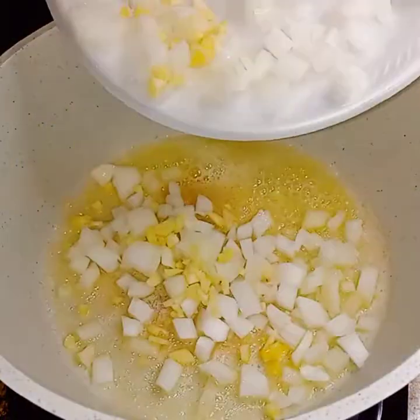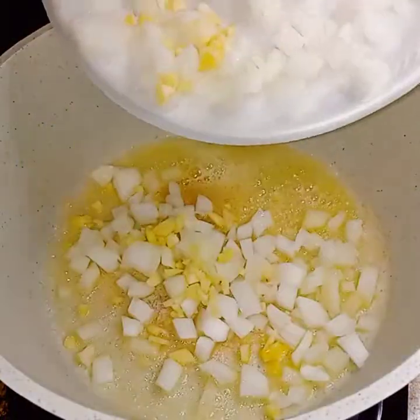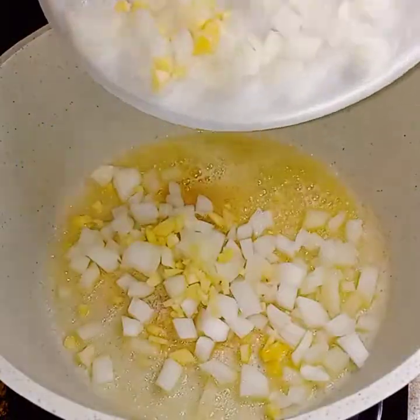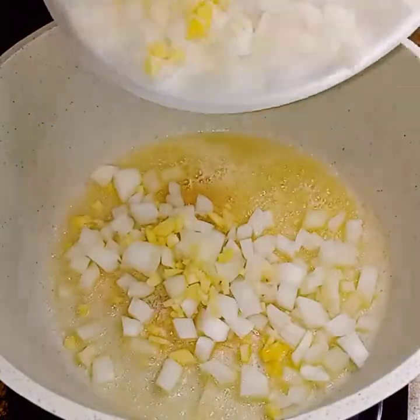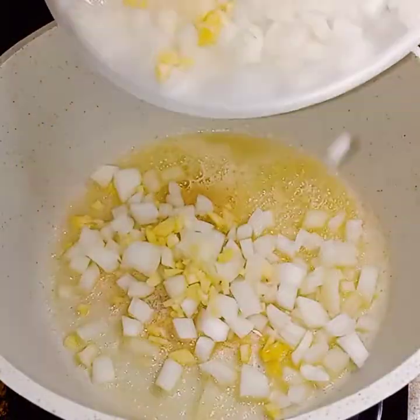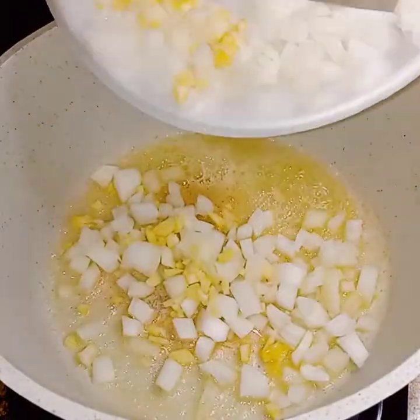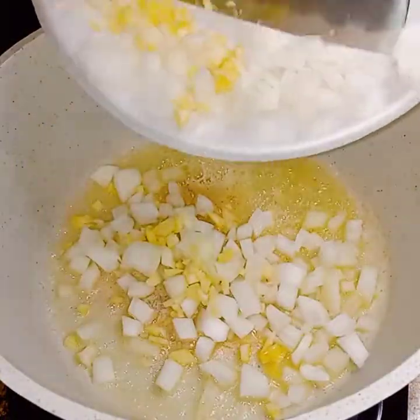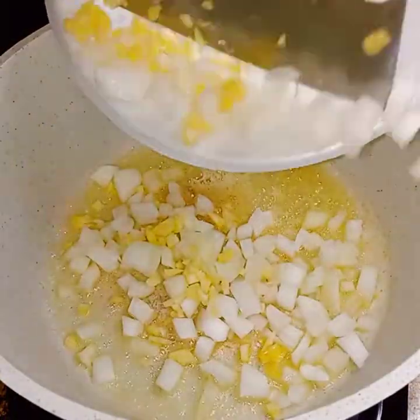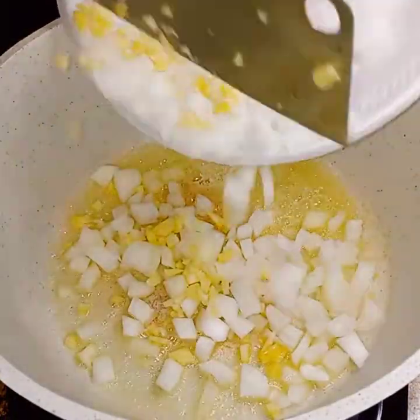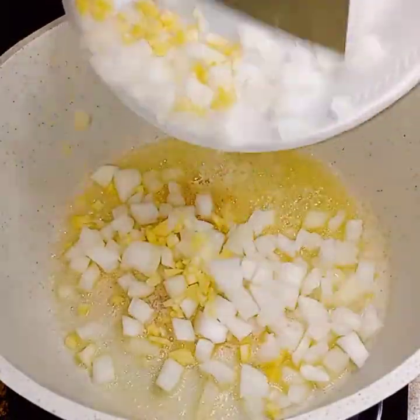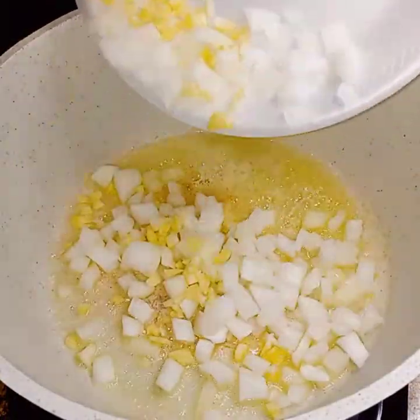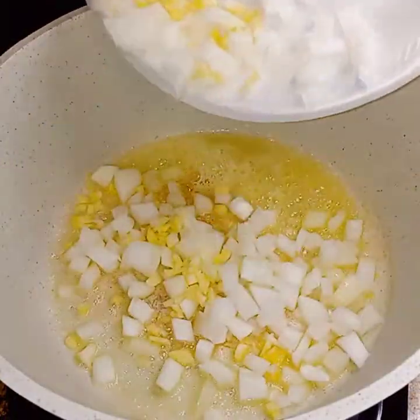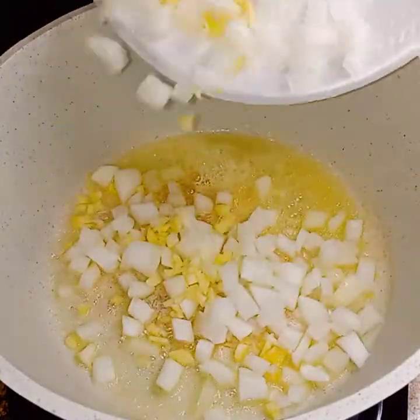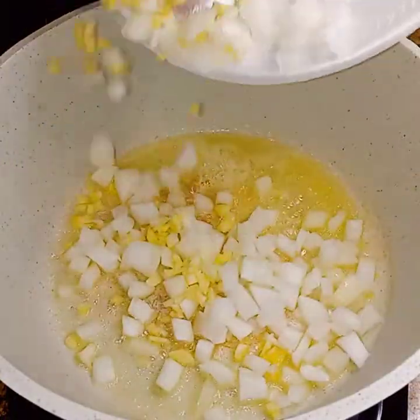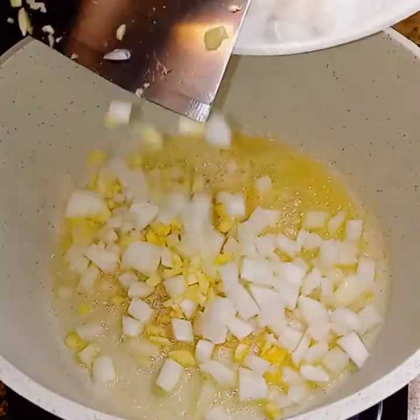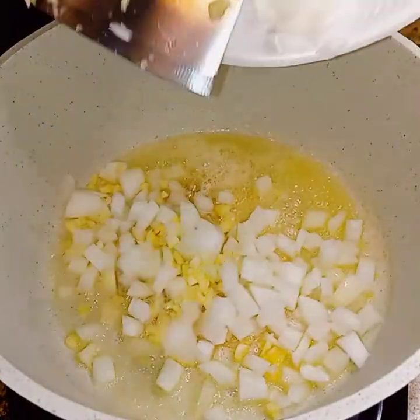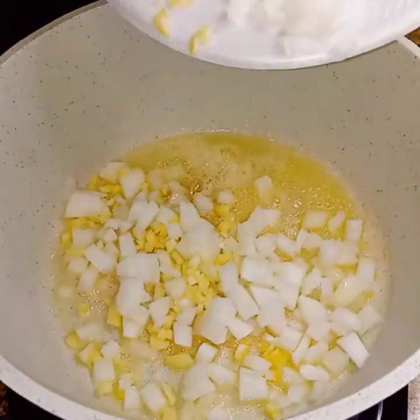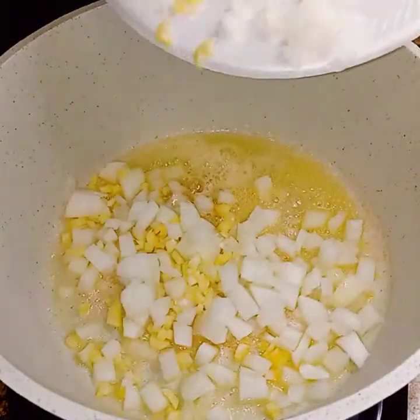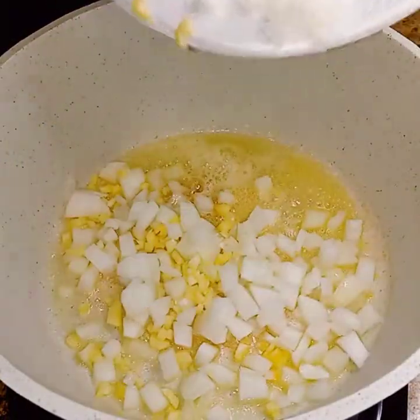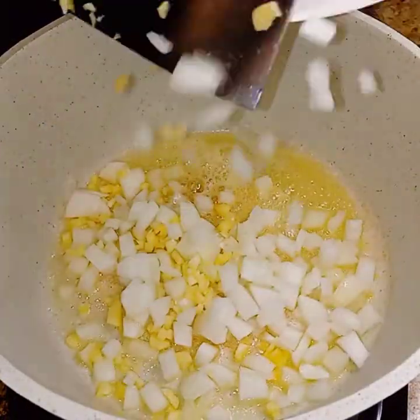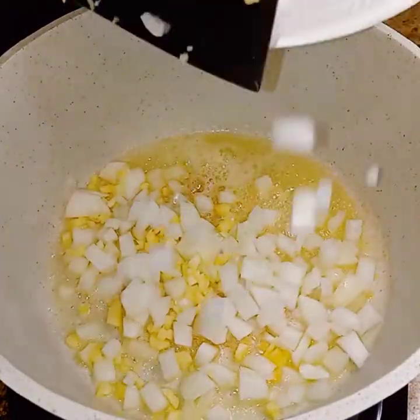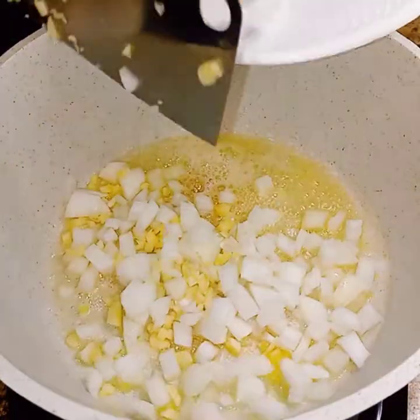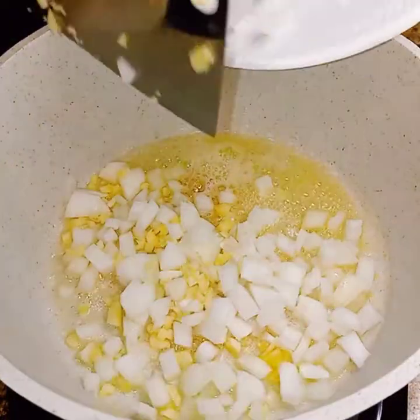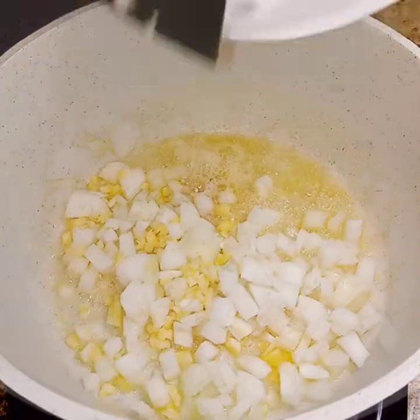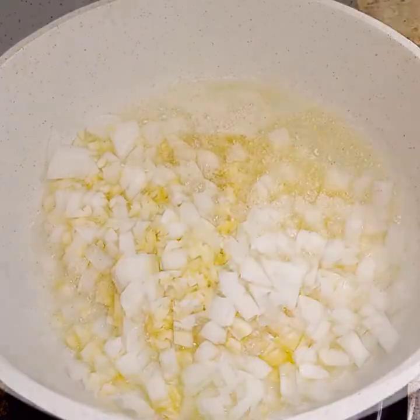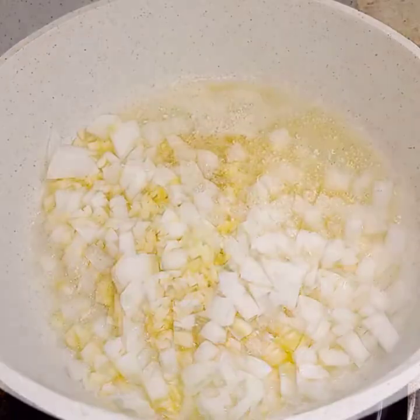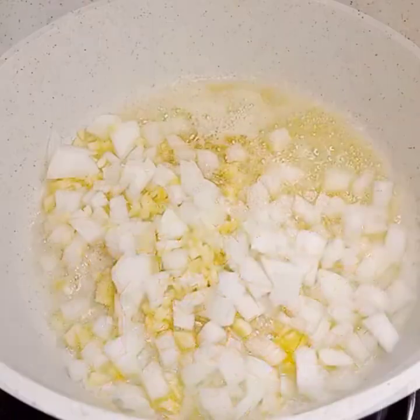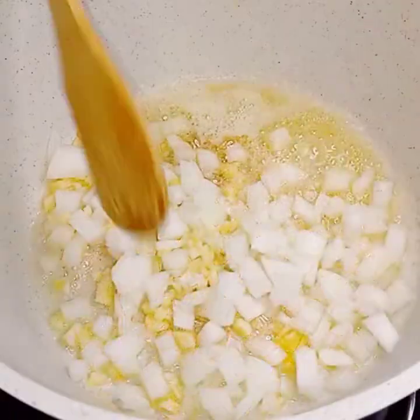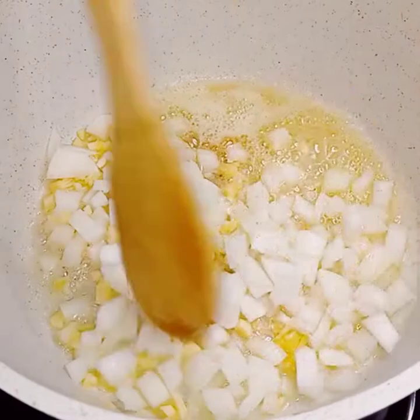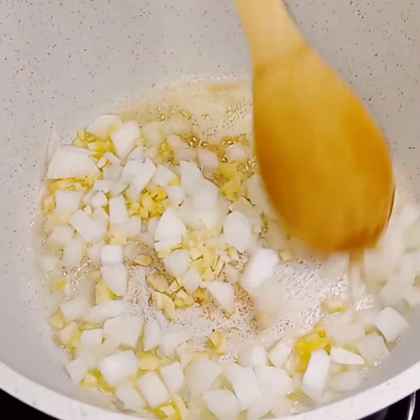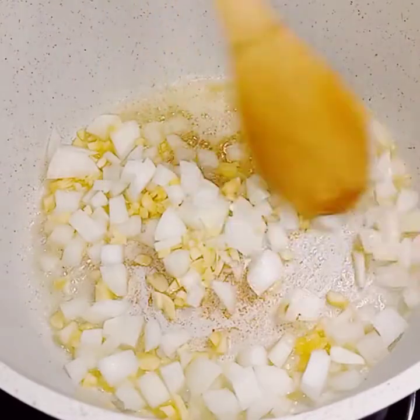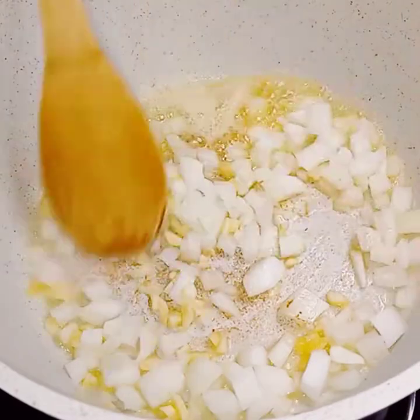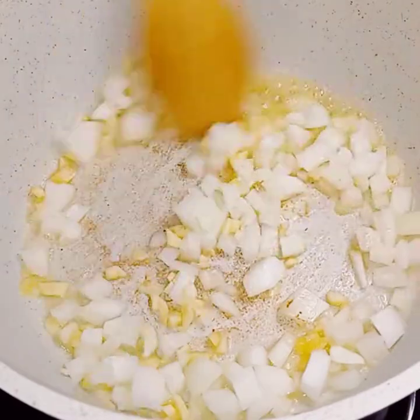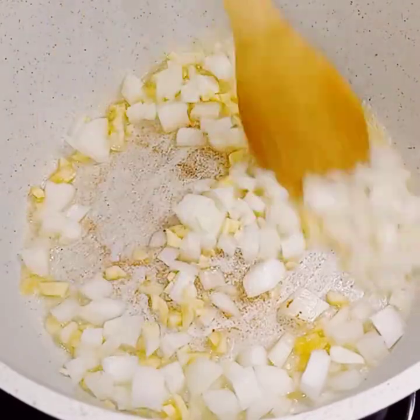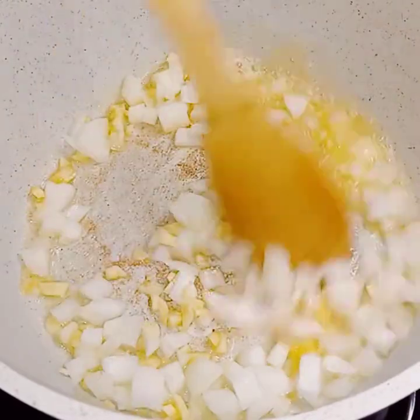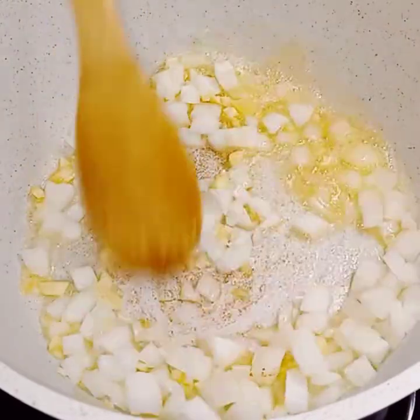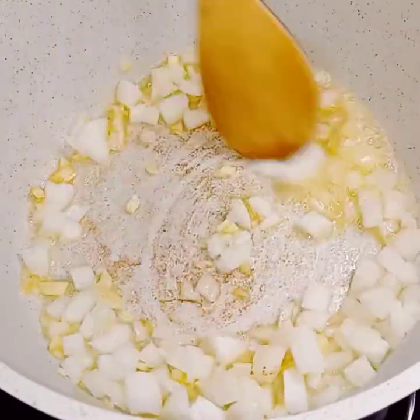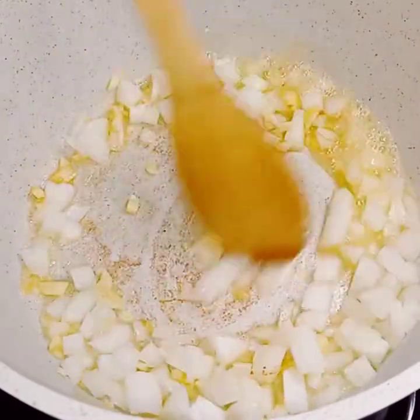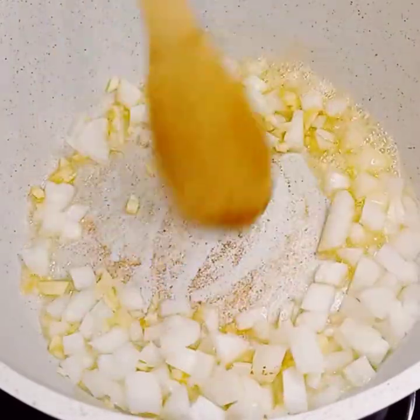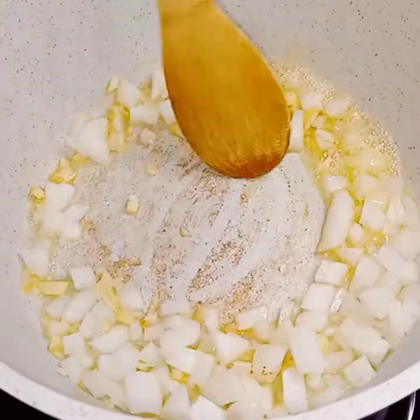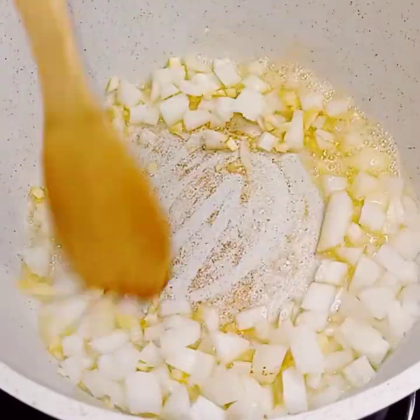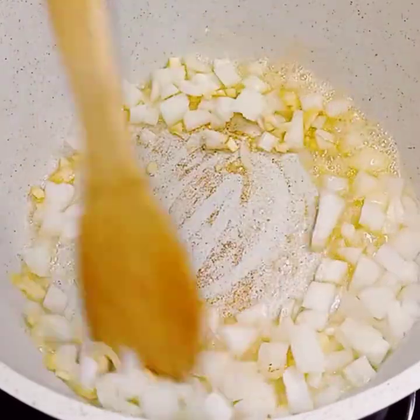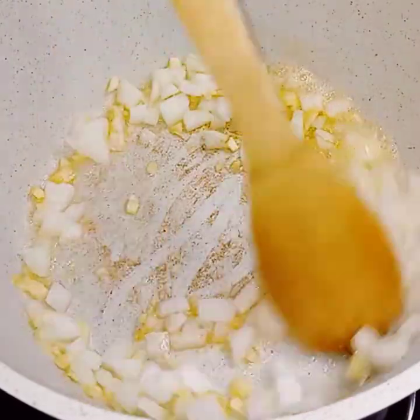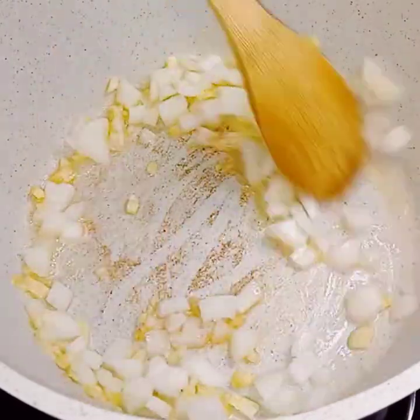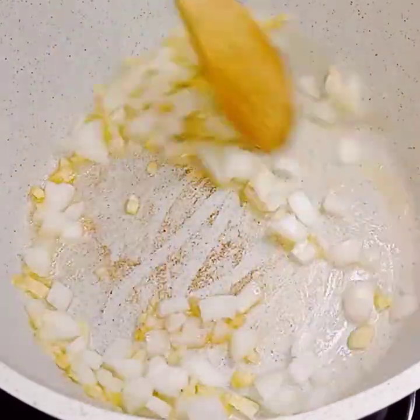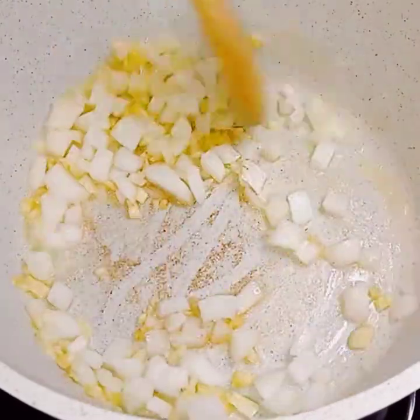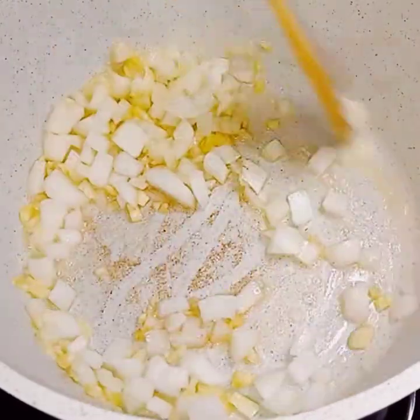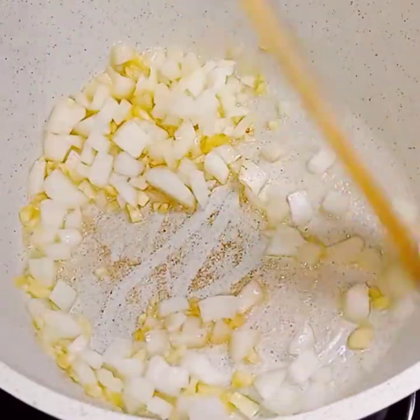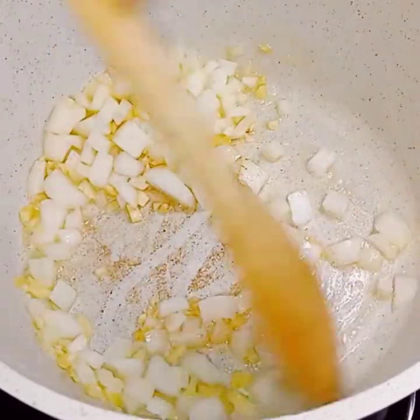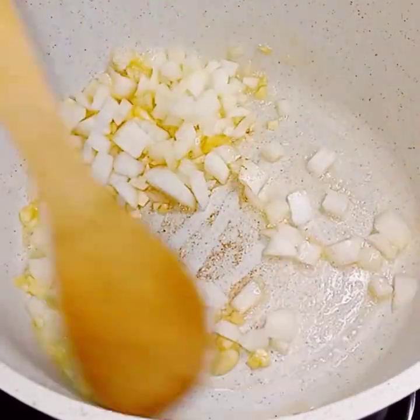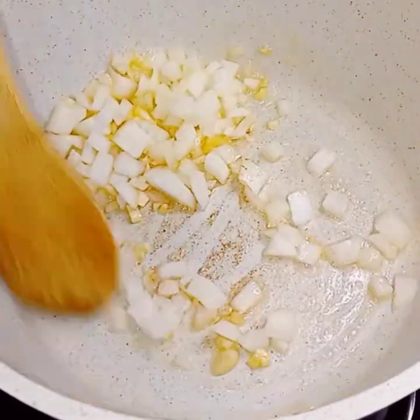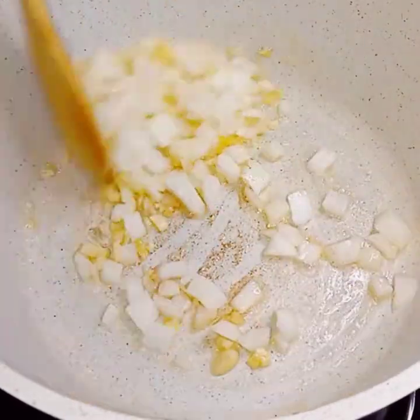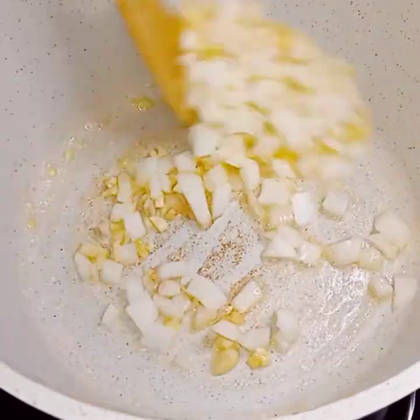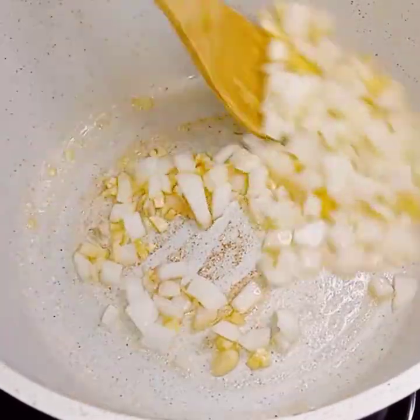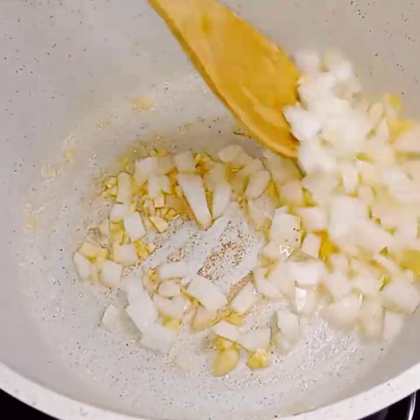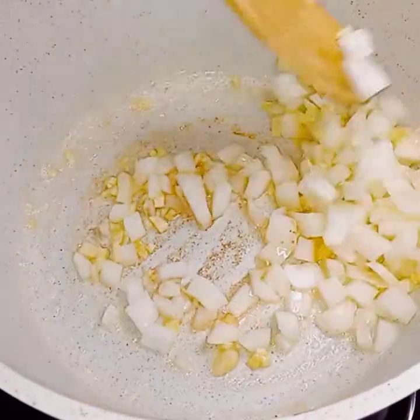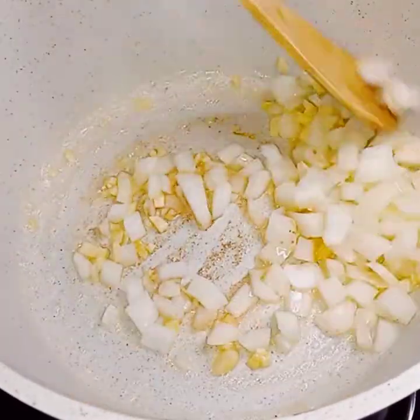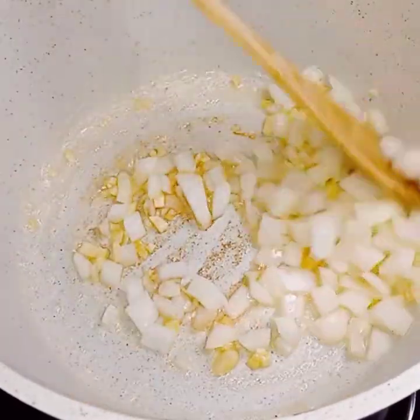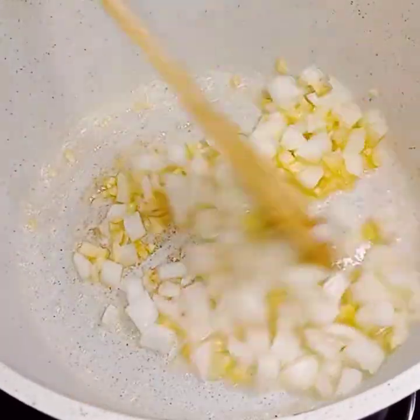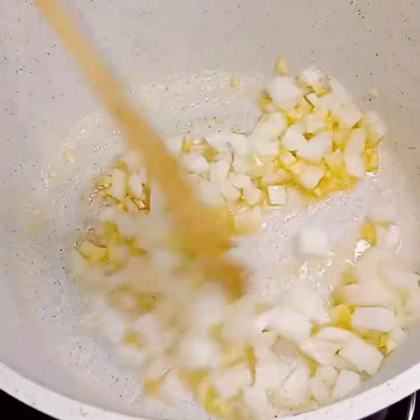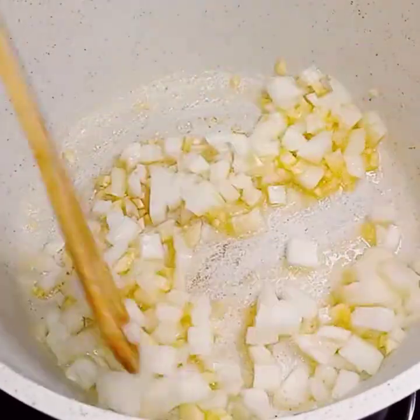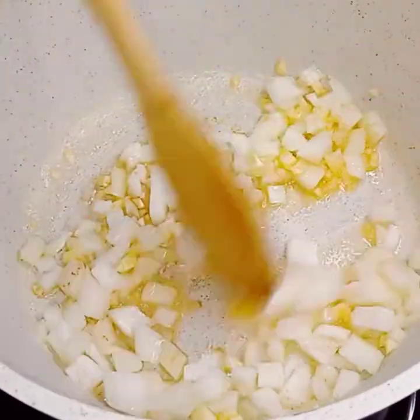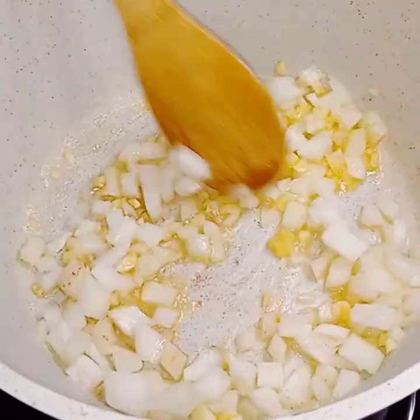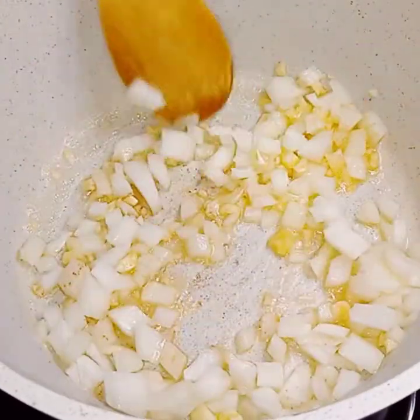I have a little butter here, and I'm just putting in the onions and the garlic, and I'm going to let that go on ahead and cook down.